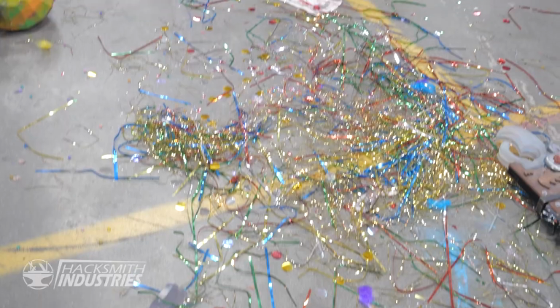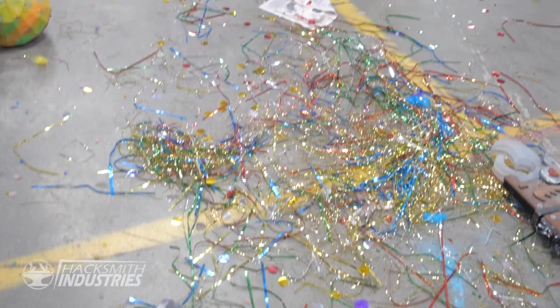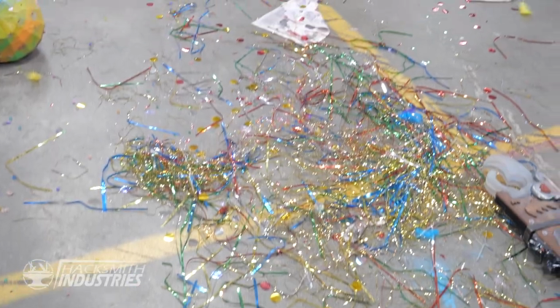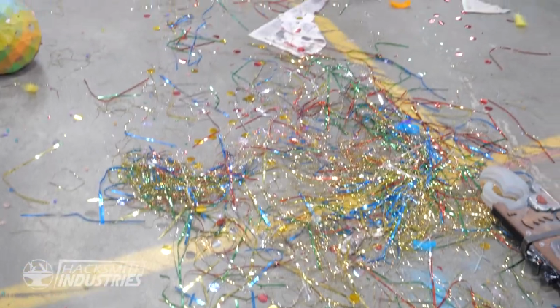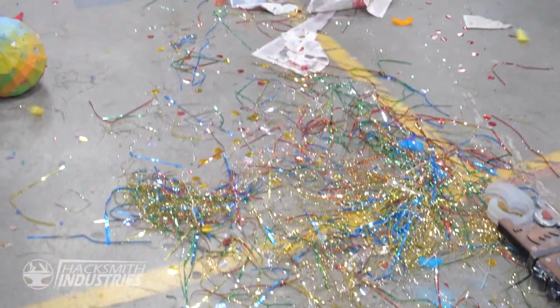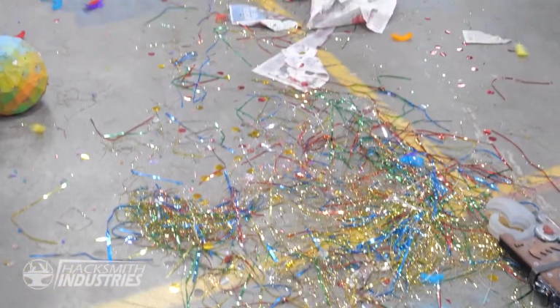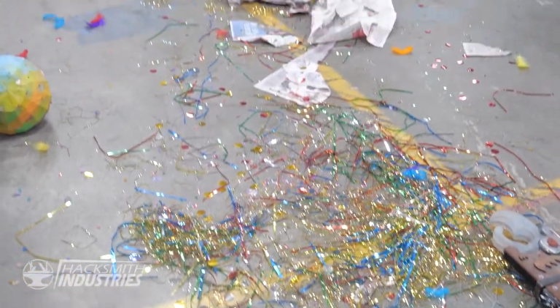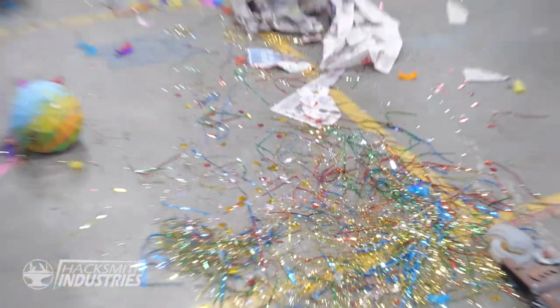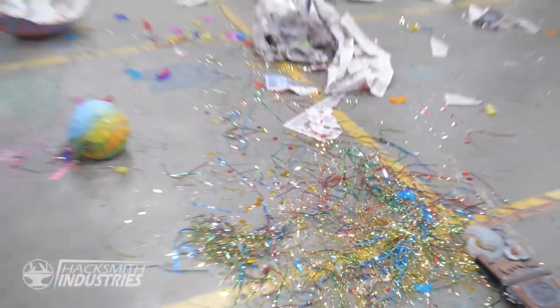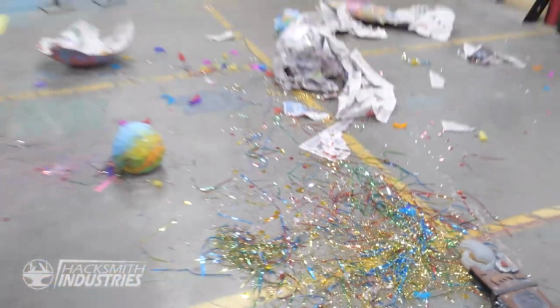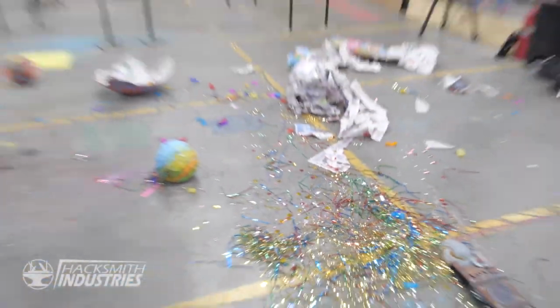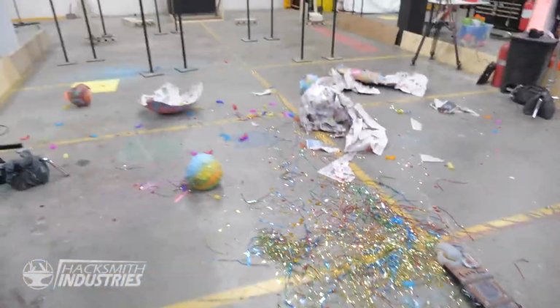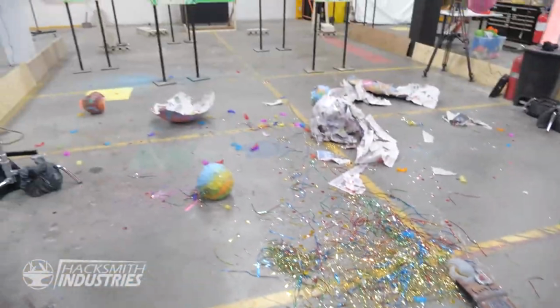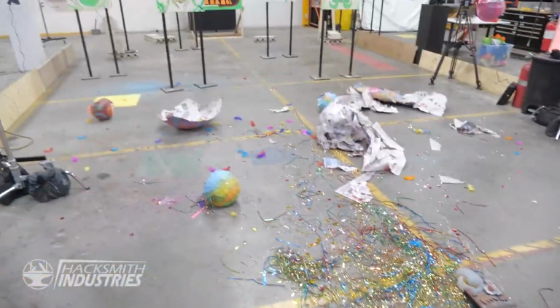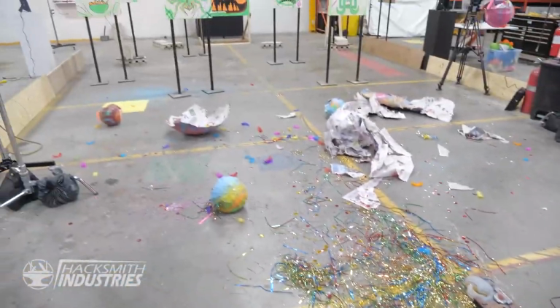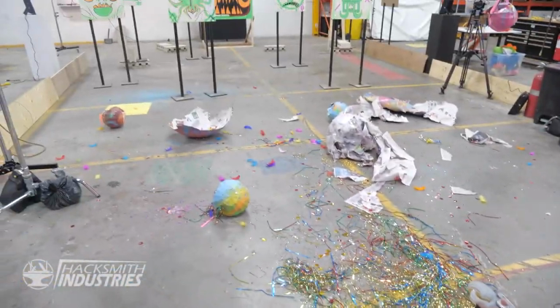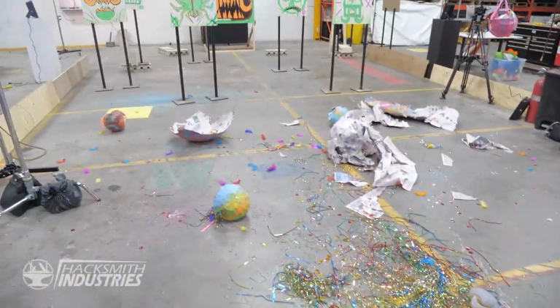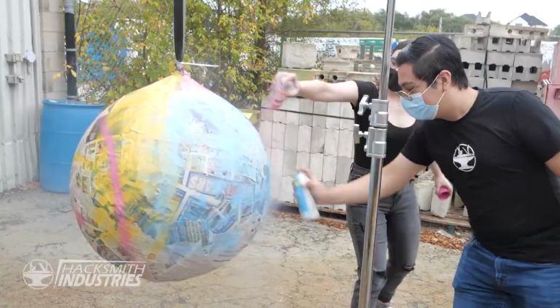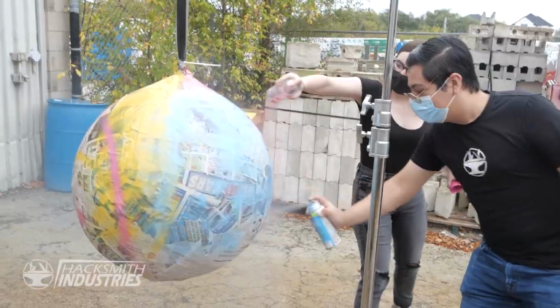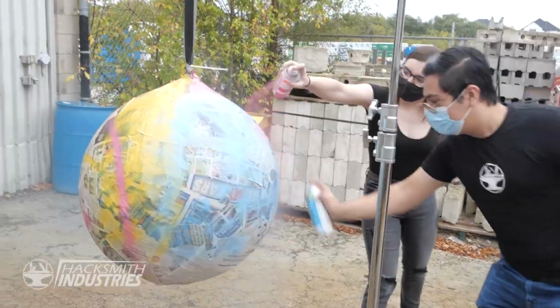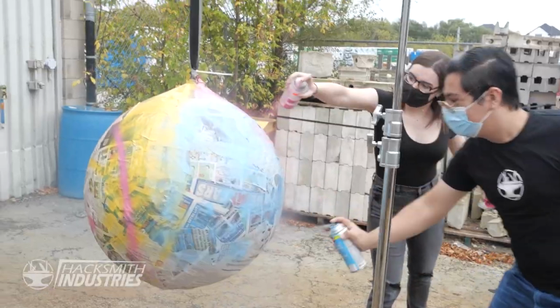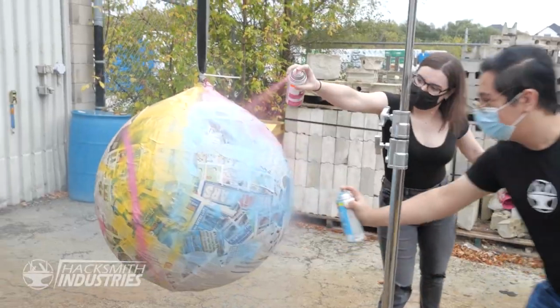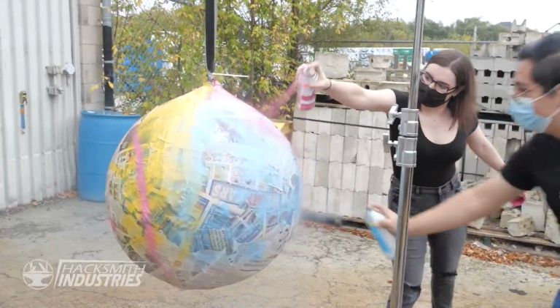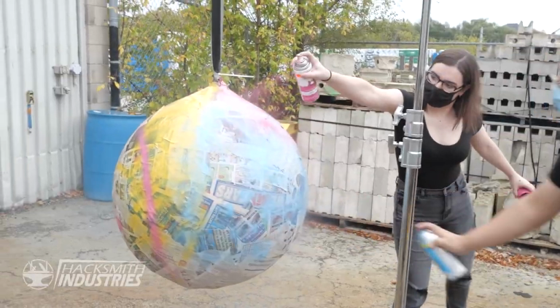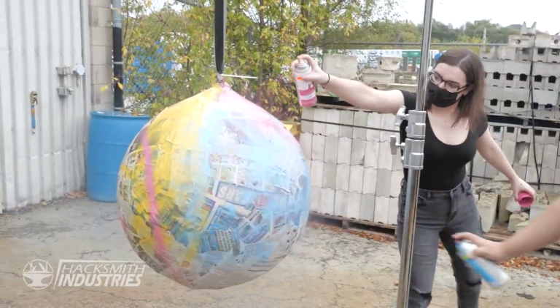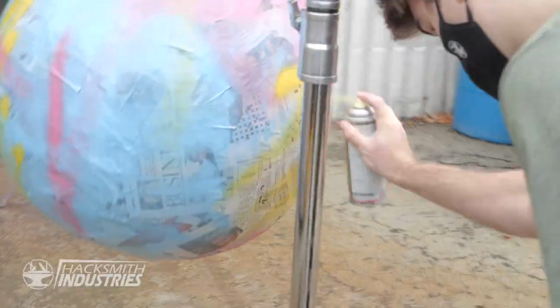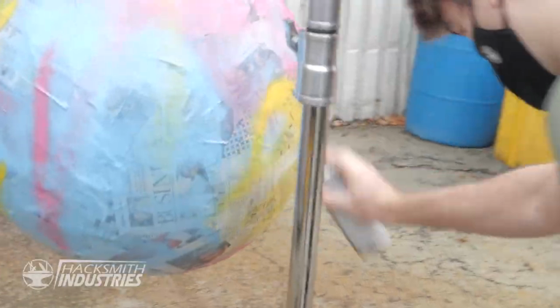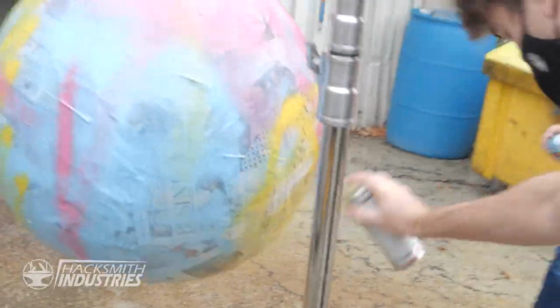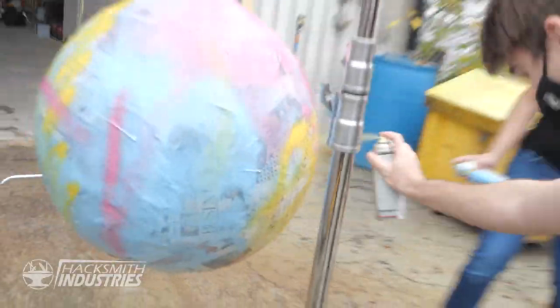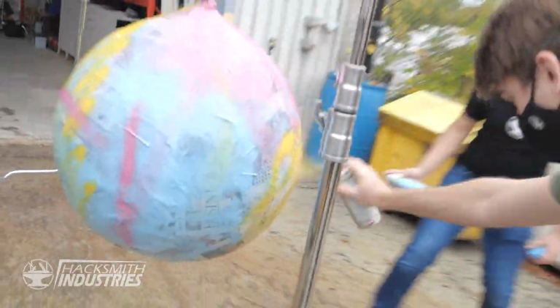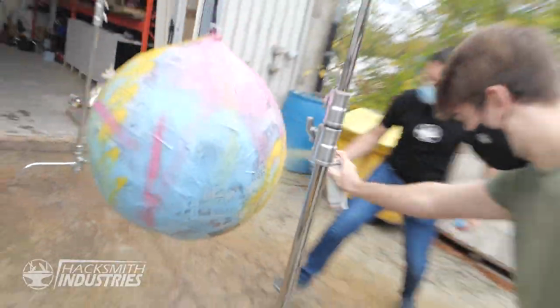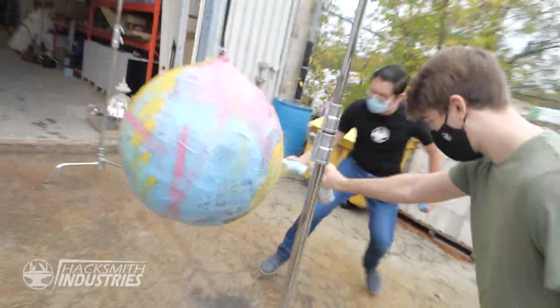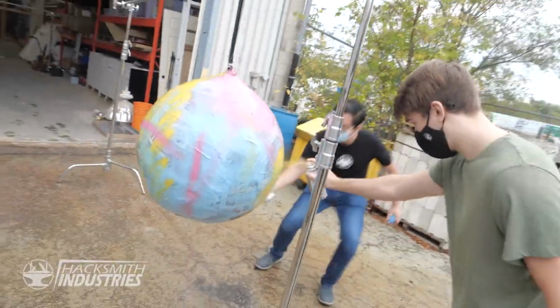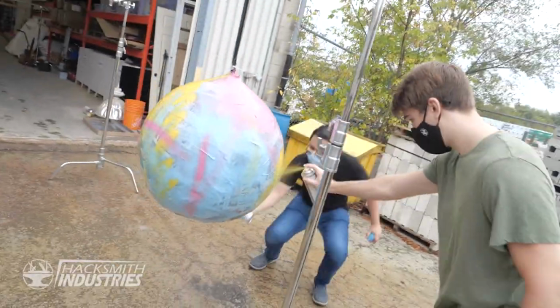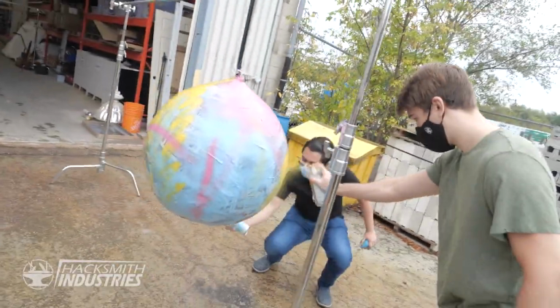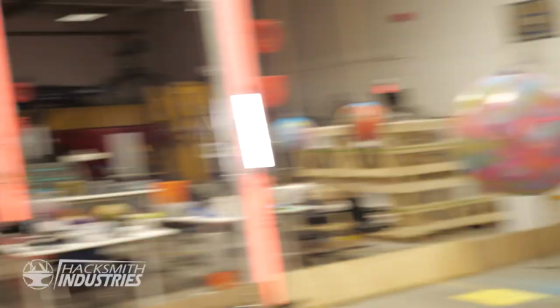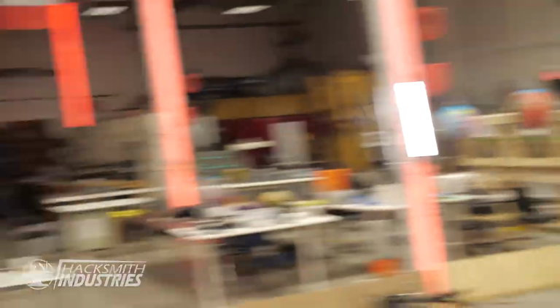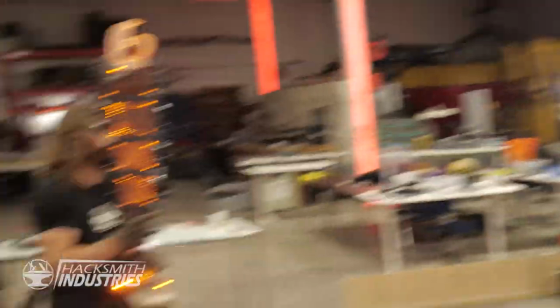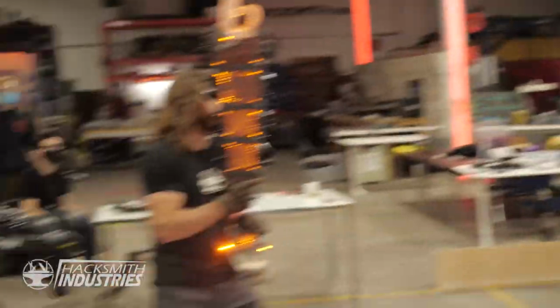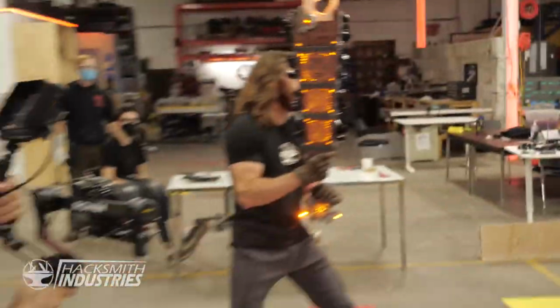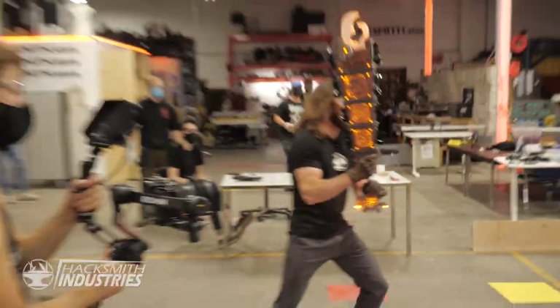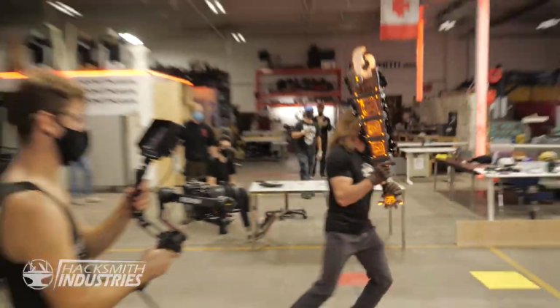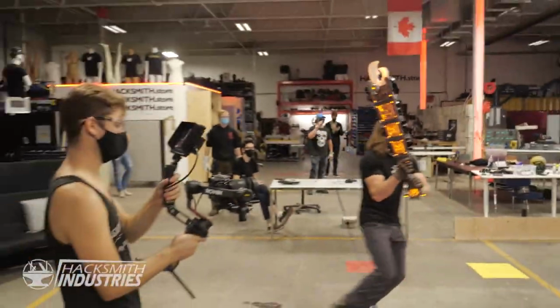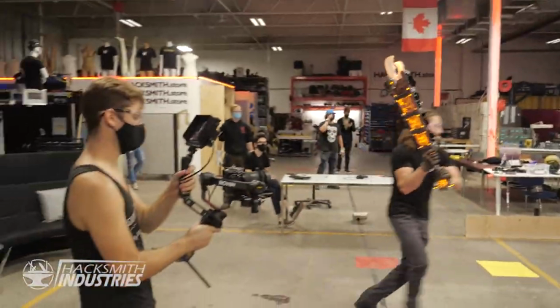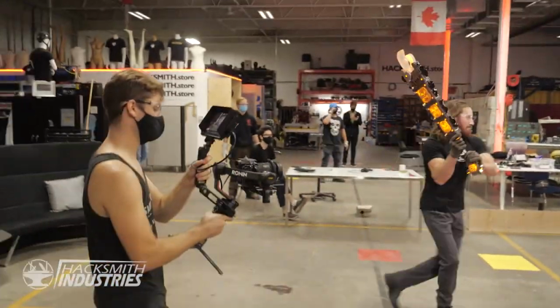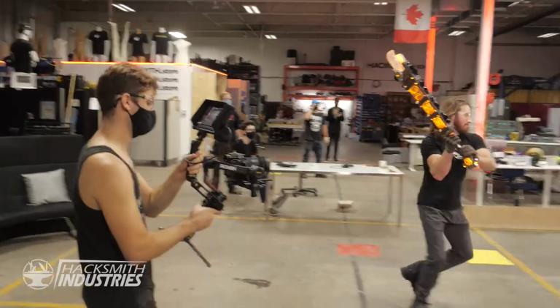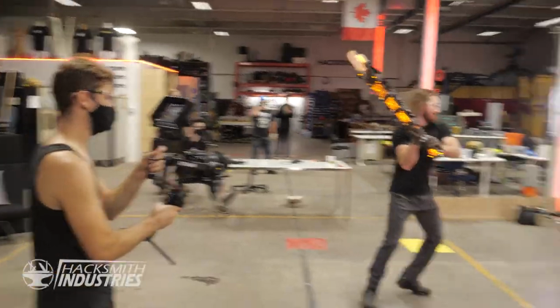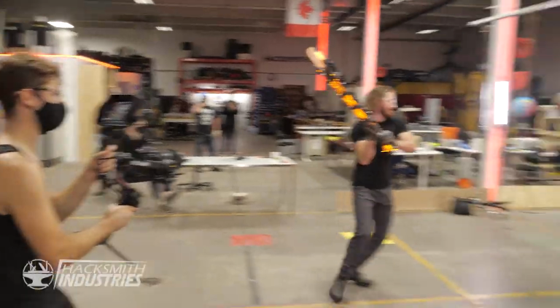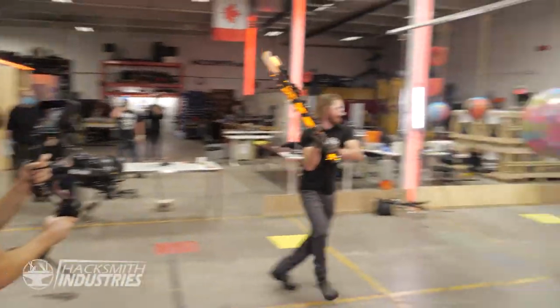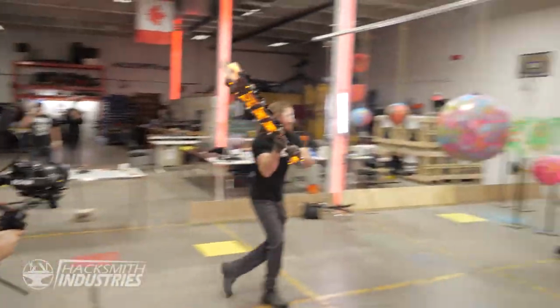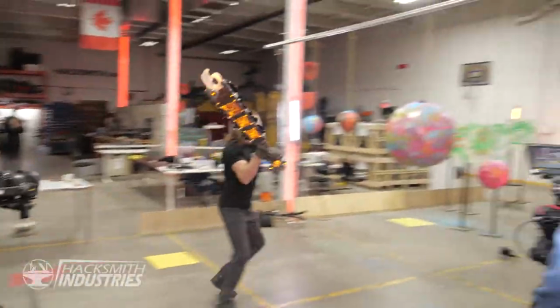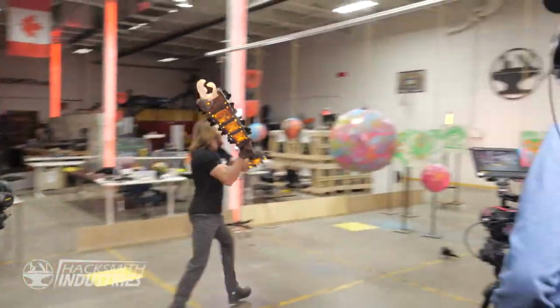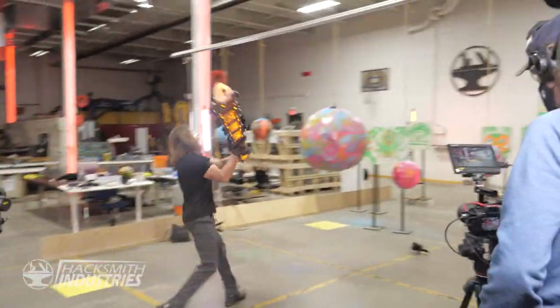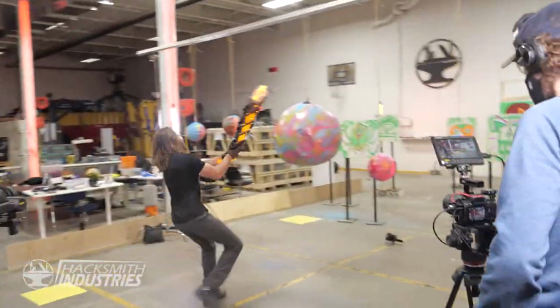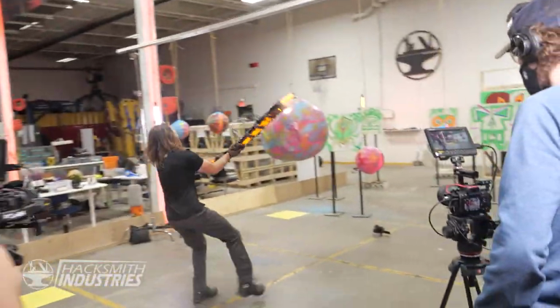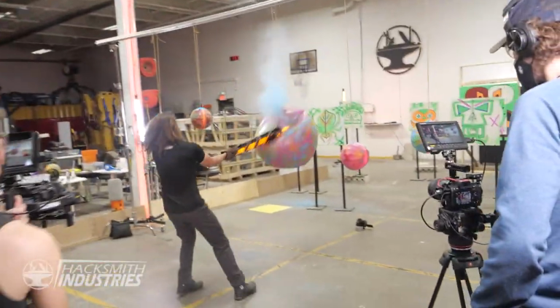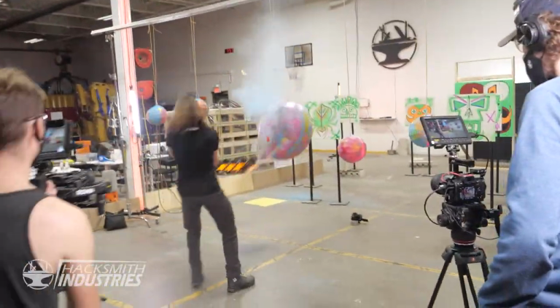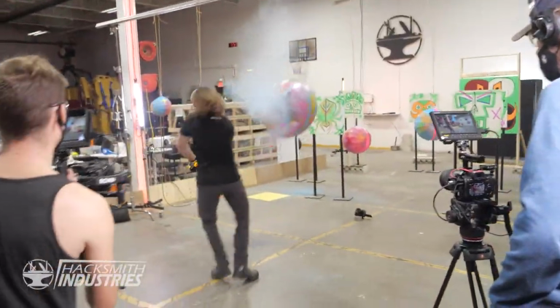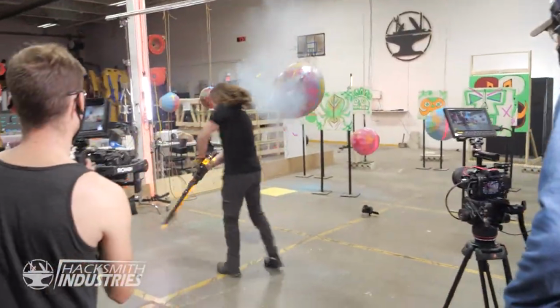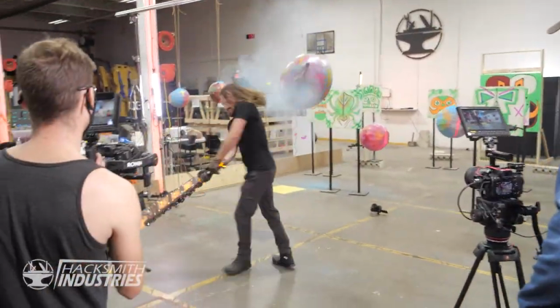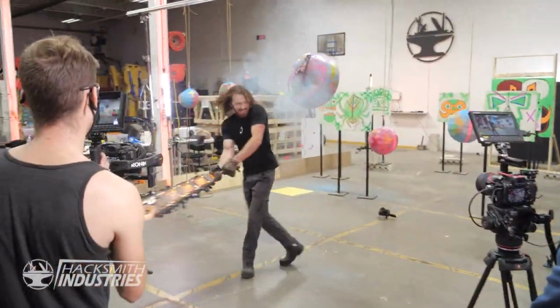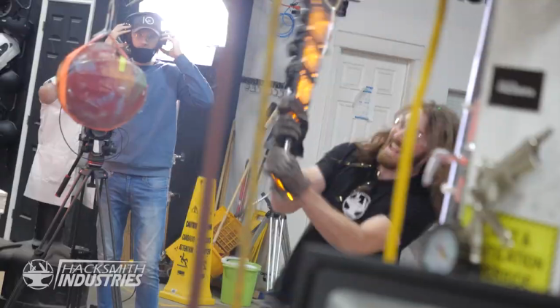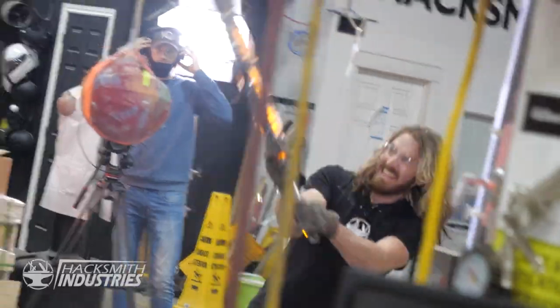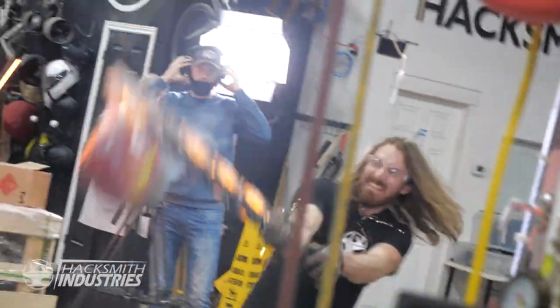We're gonna make a huge mess today. It's gonna be super fun, colorful, and it's just gonna be chaos. This is dangerous.